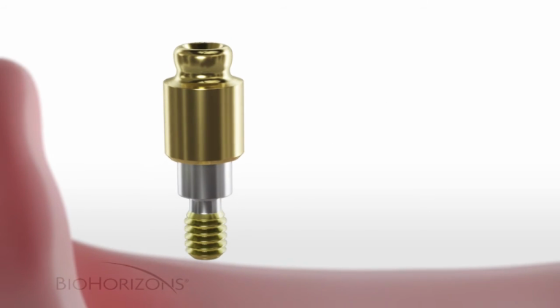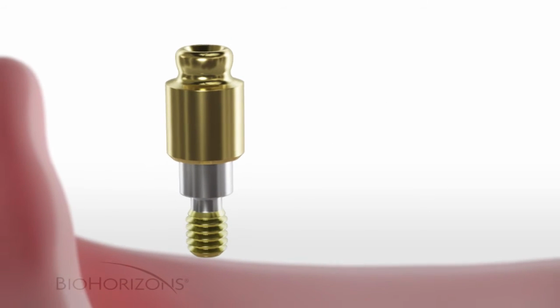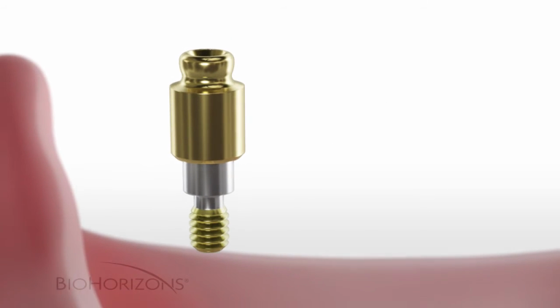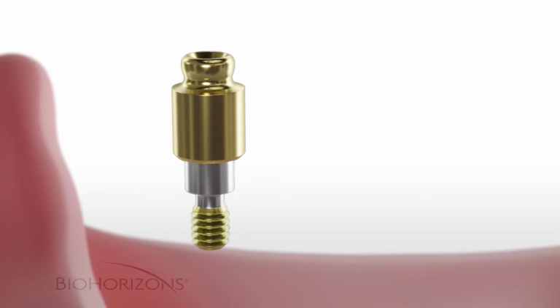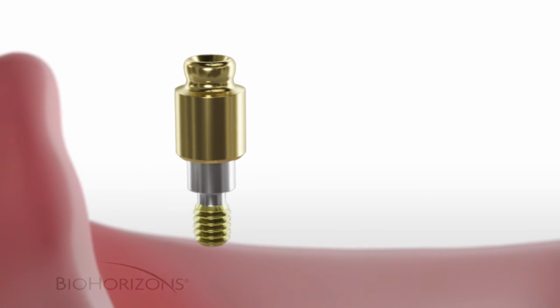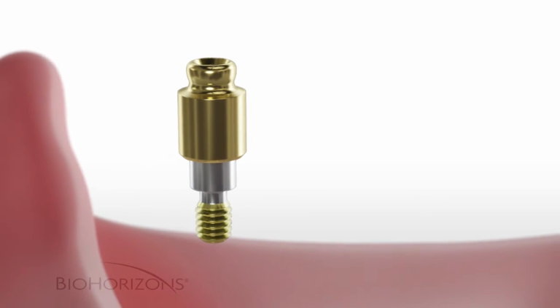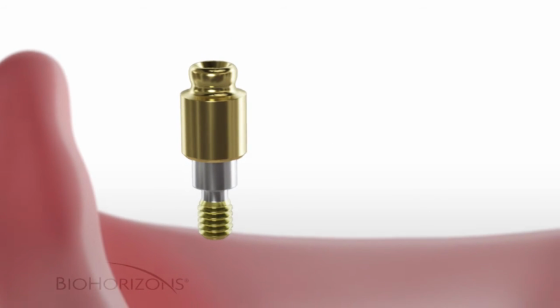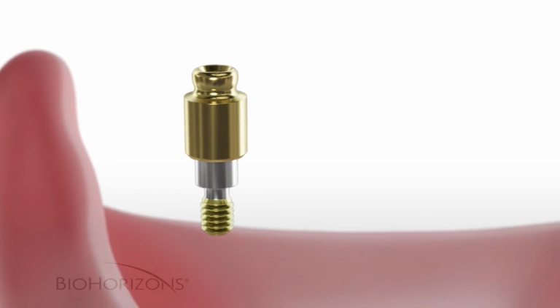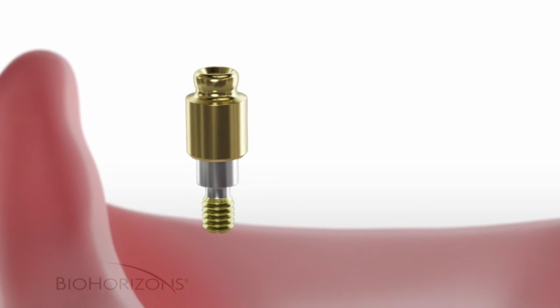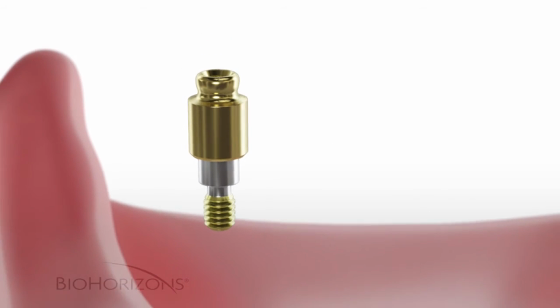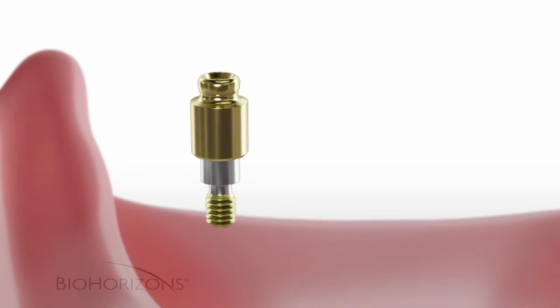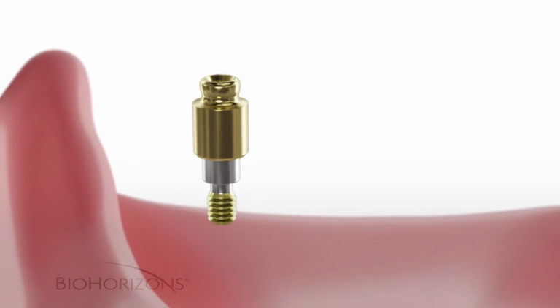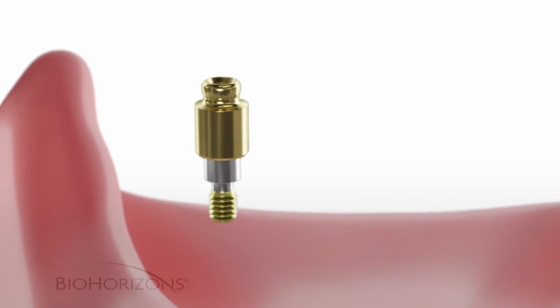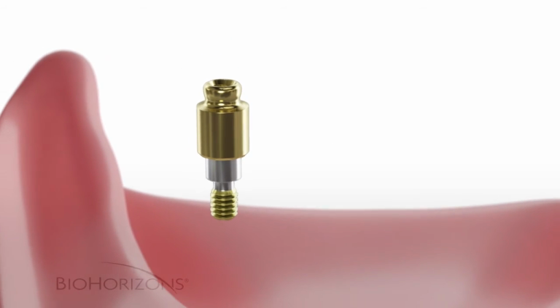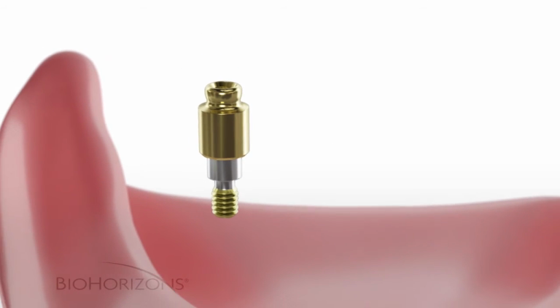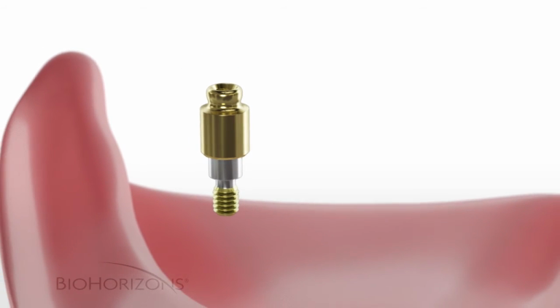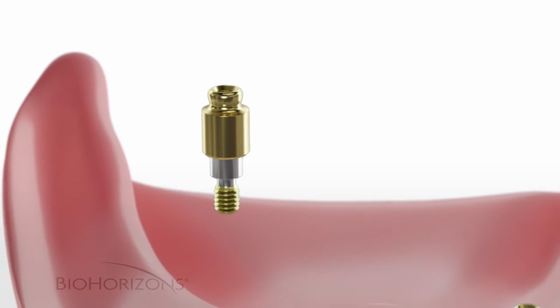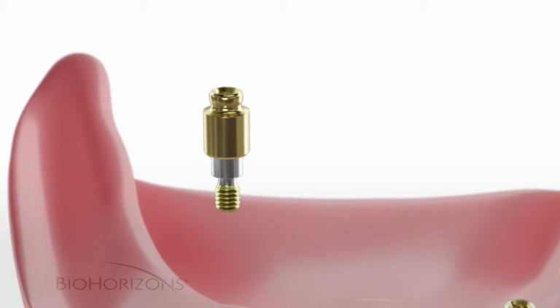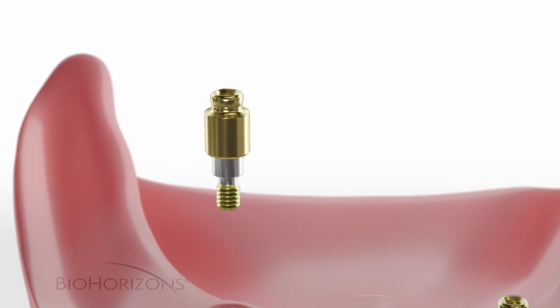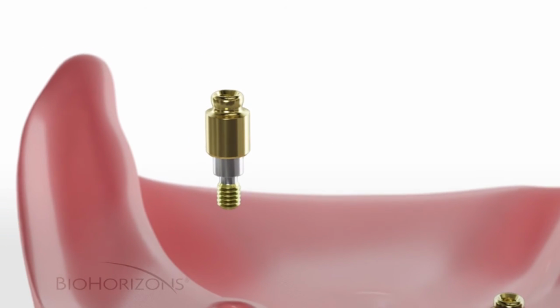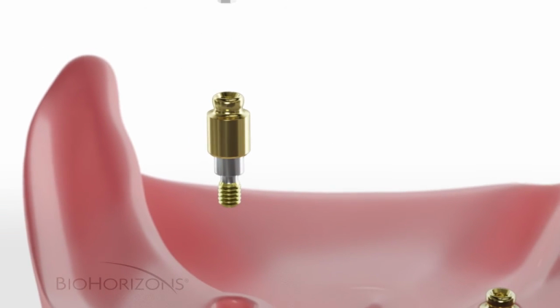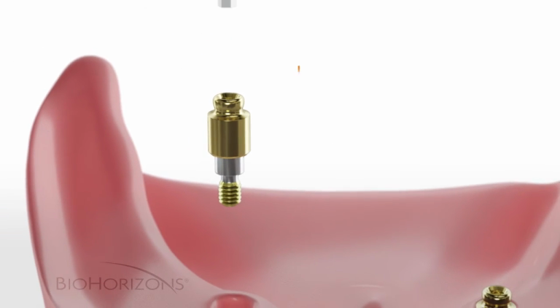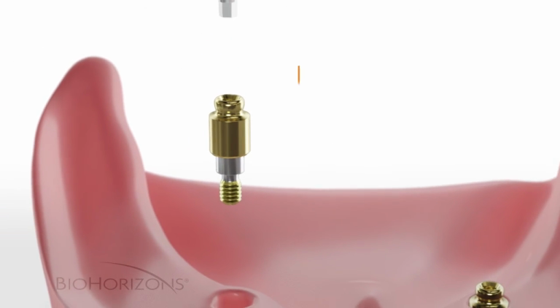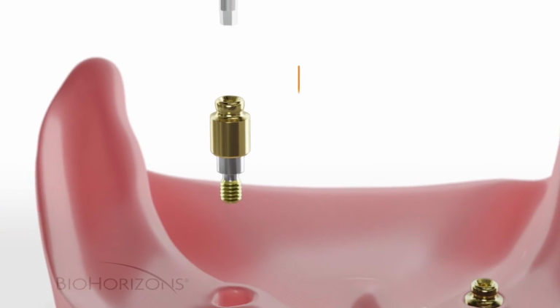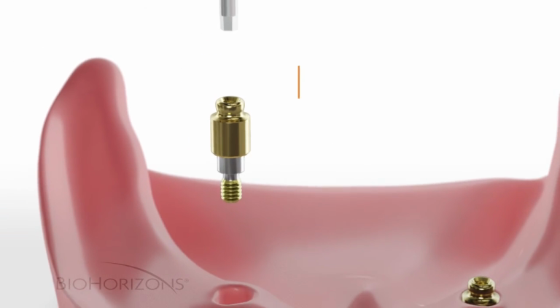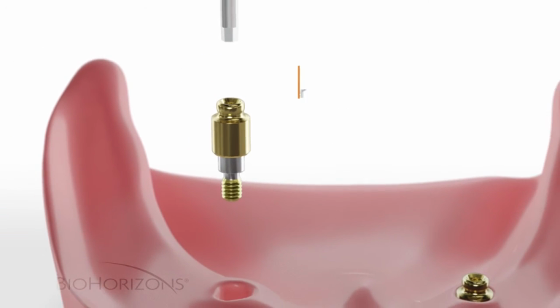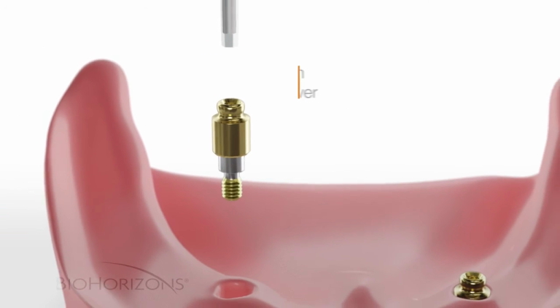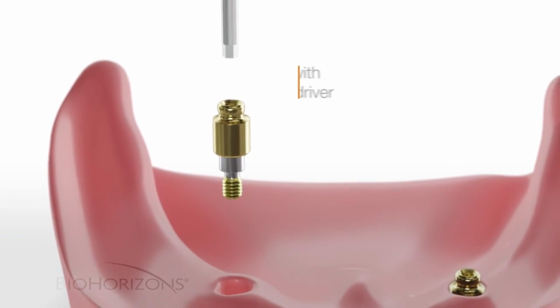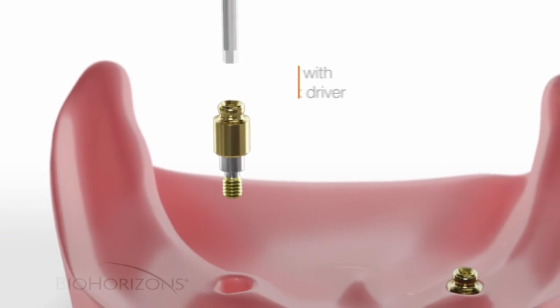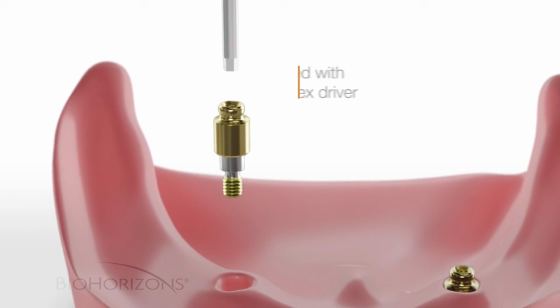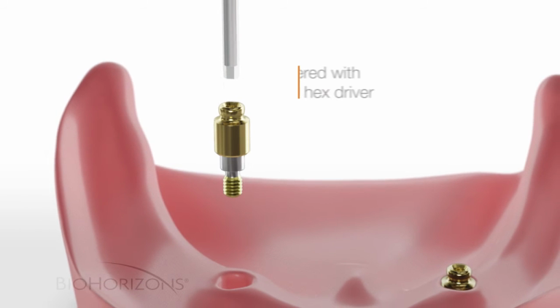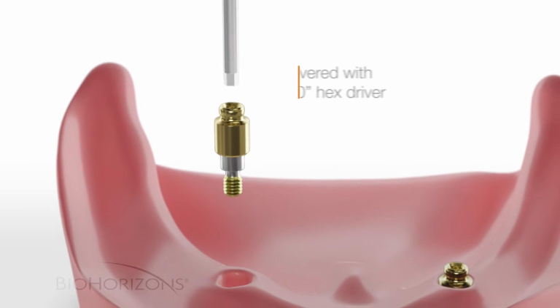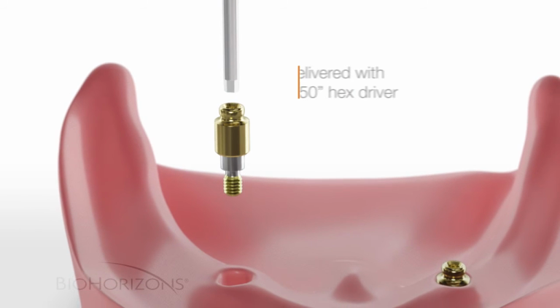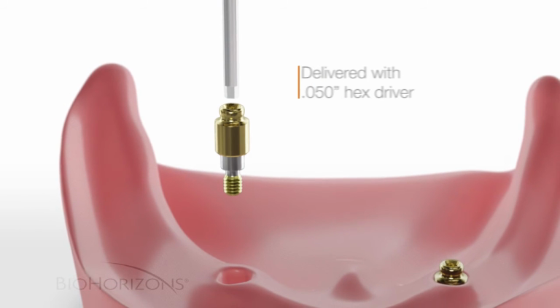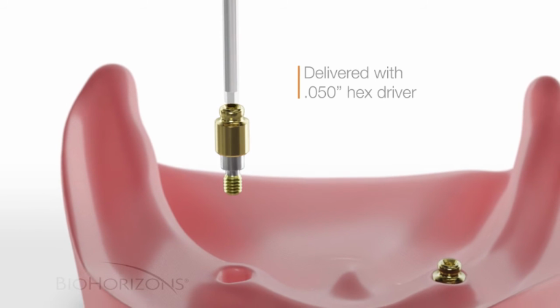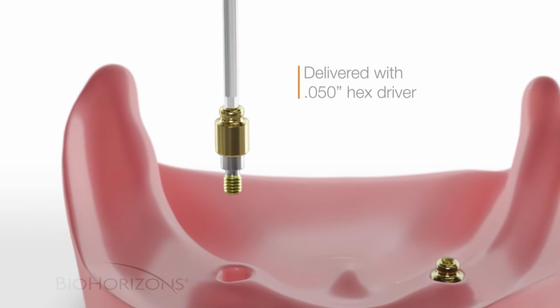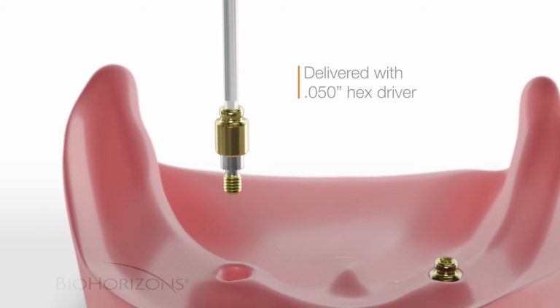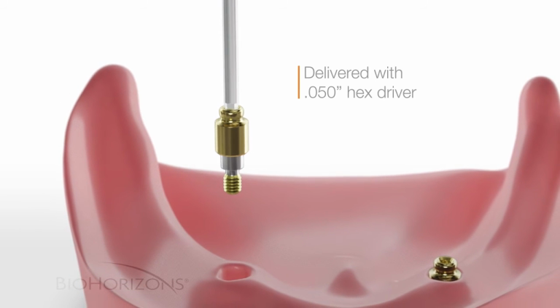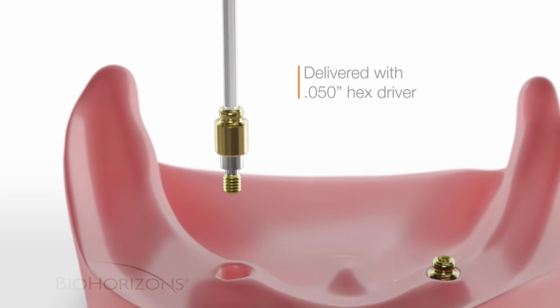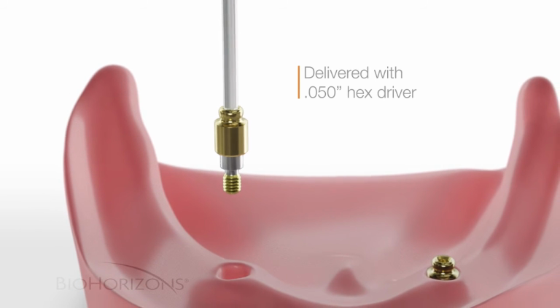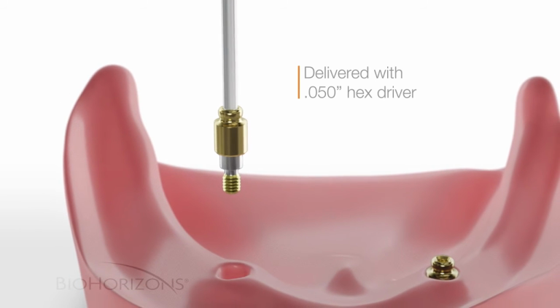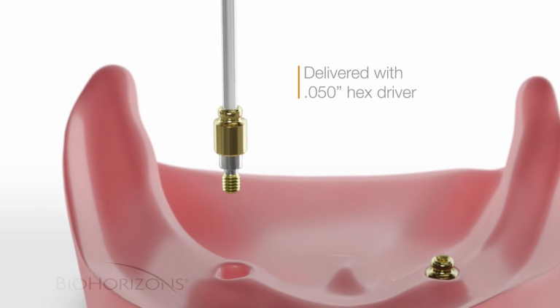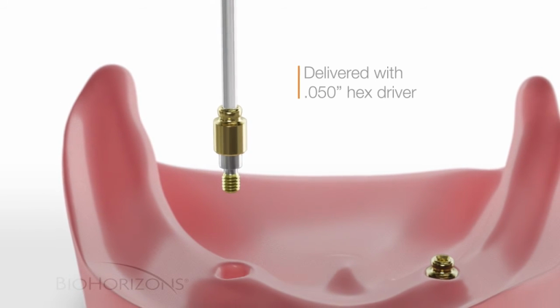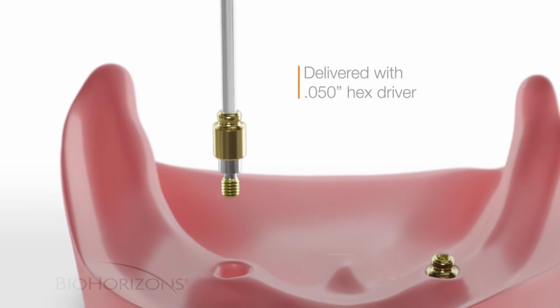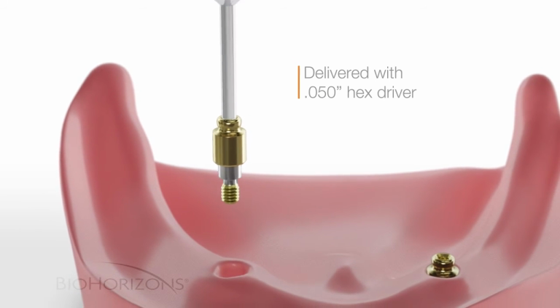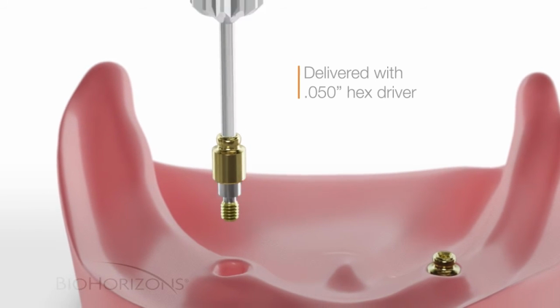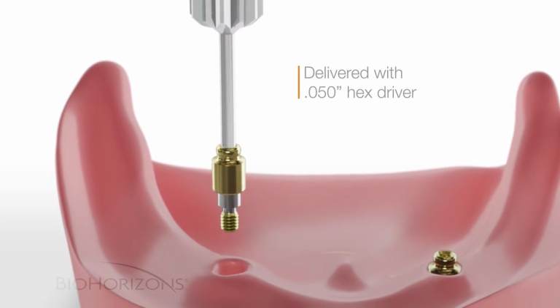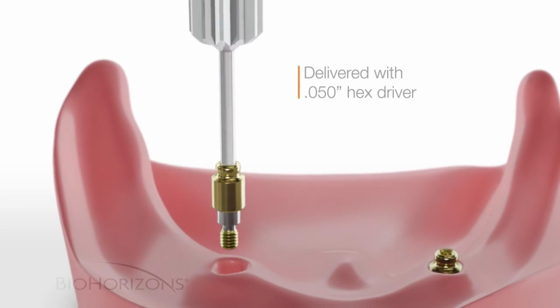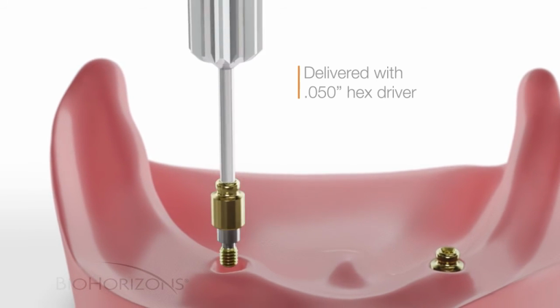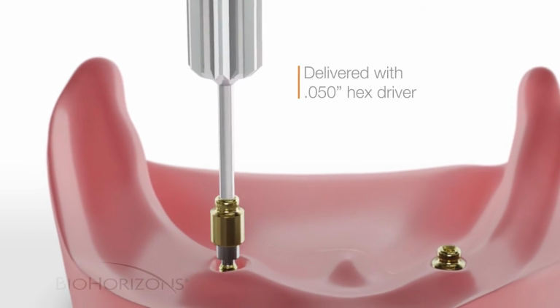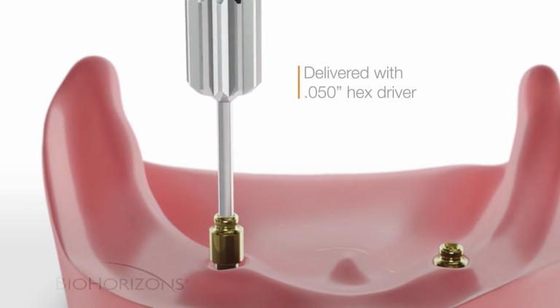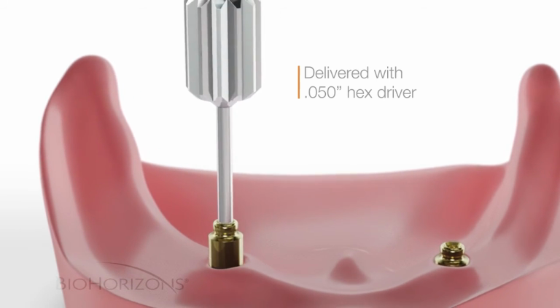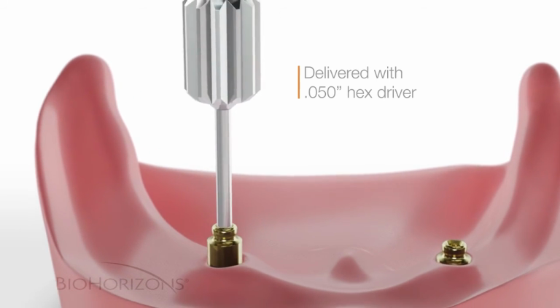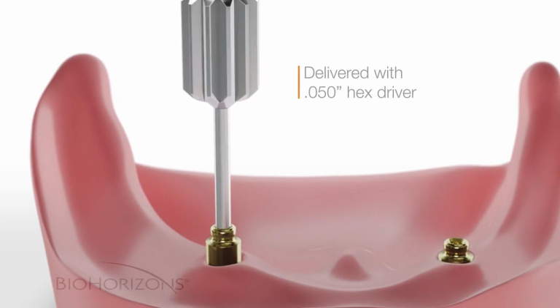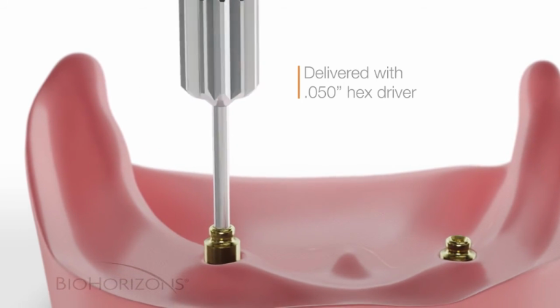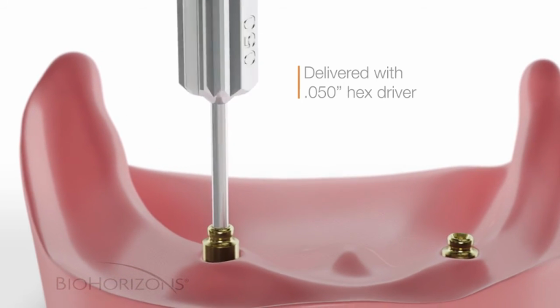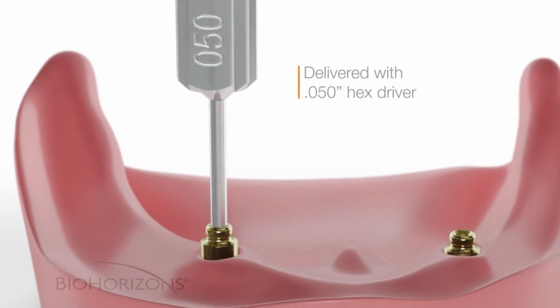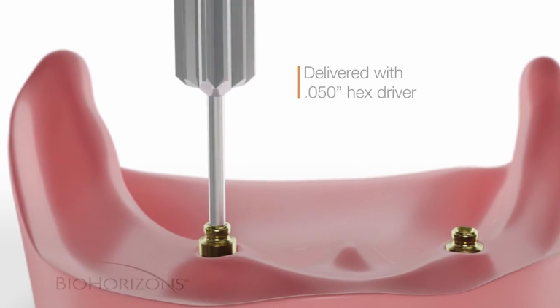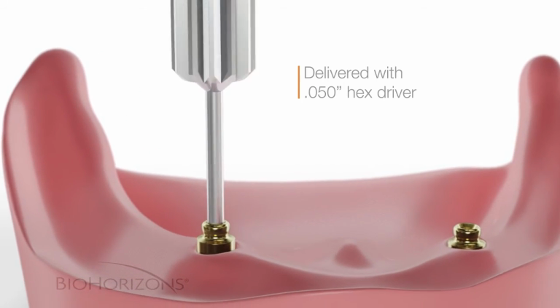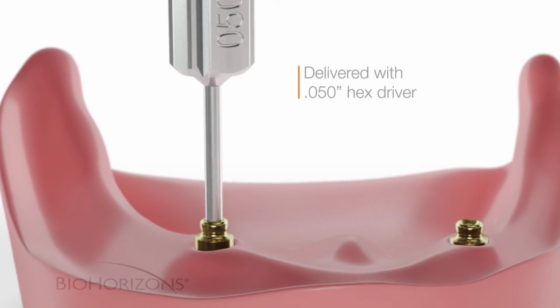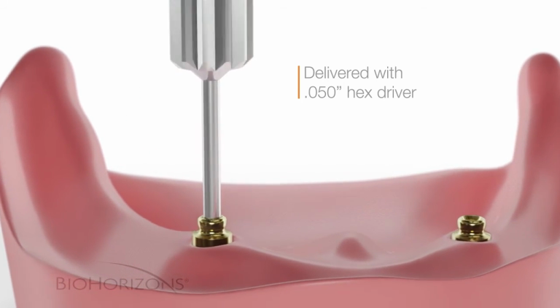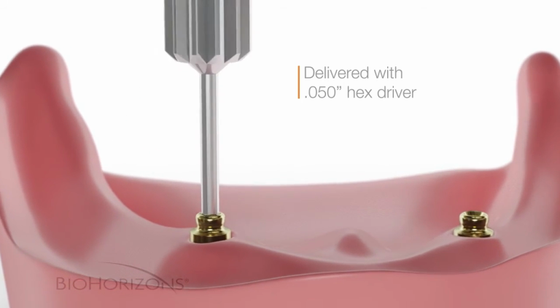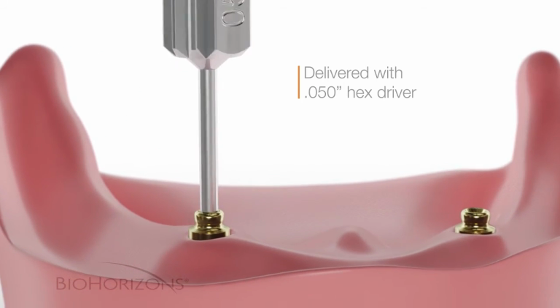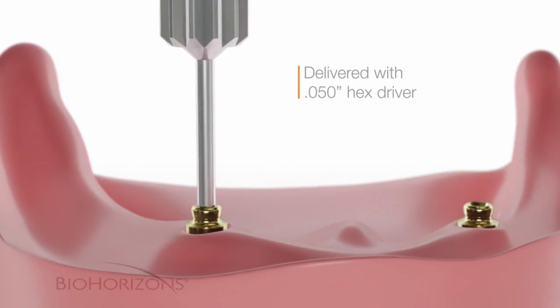The OD Secure abutment is simple to deliver and torque into place using BioHorizon's standard 050 hex driver.